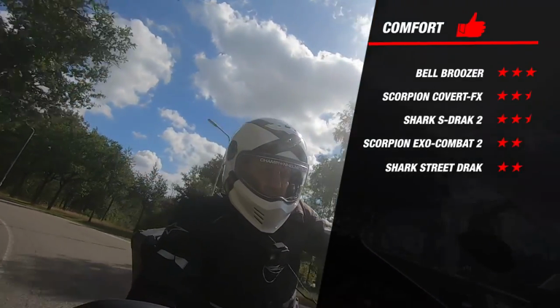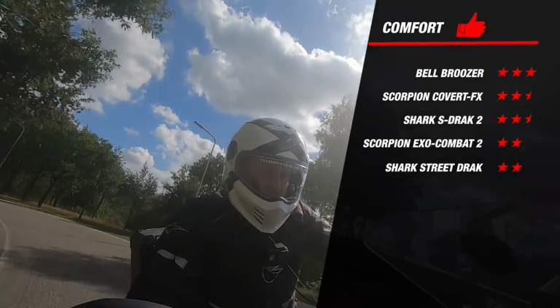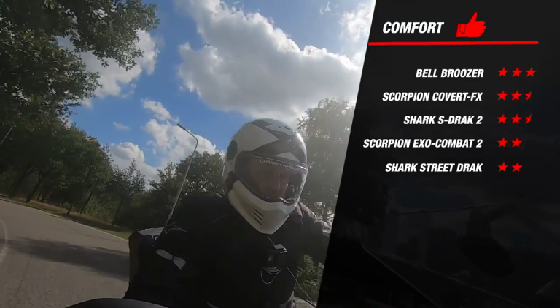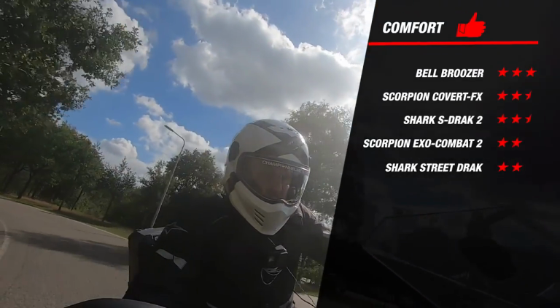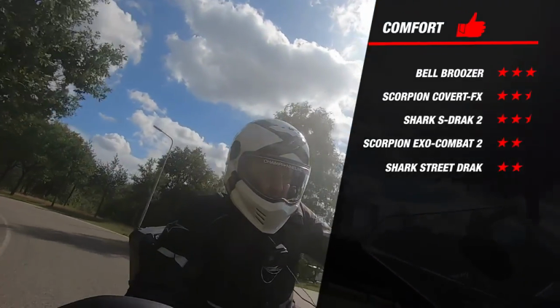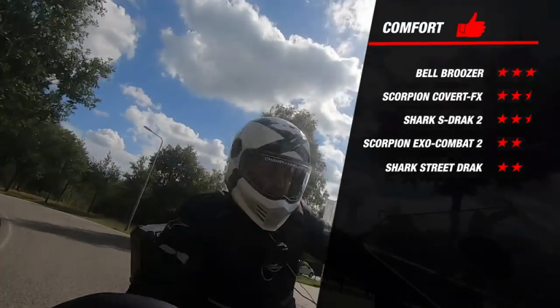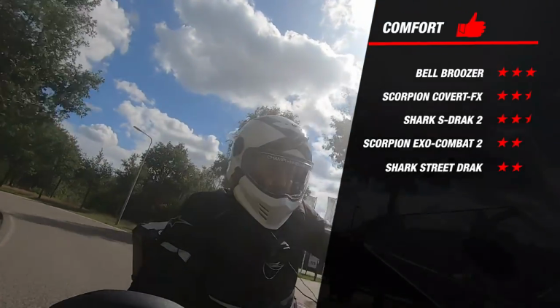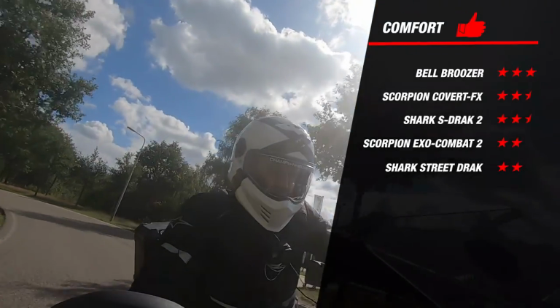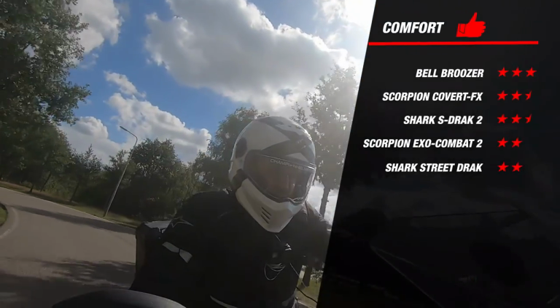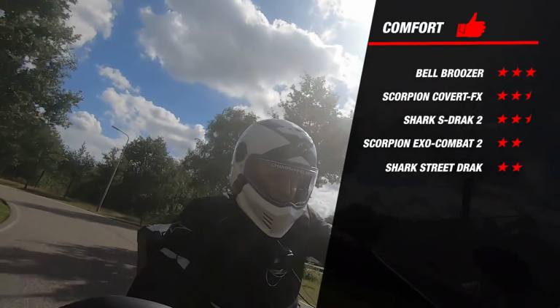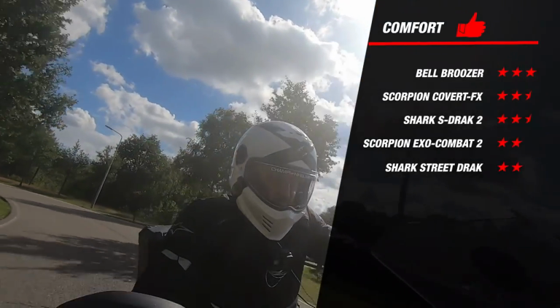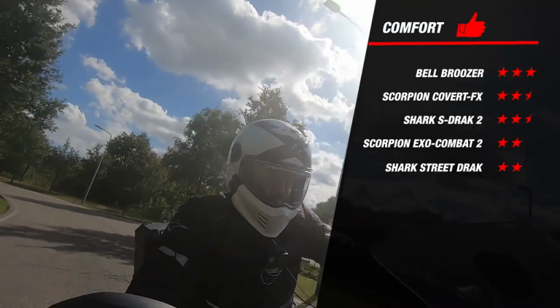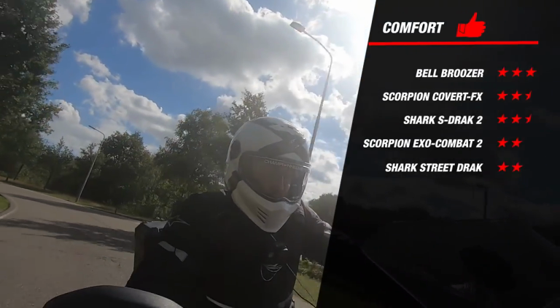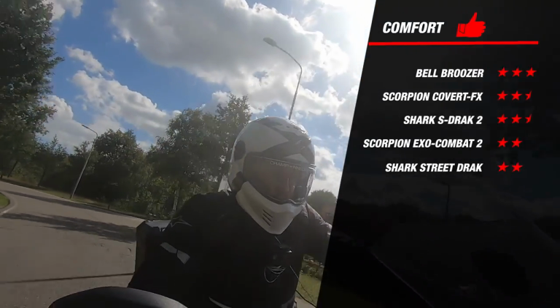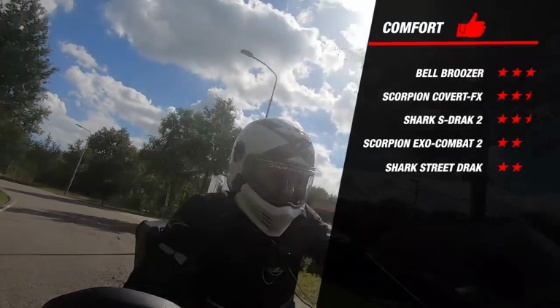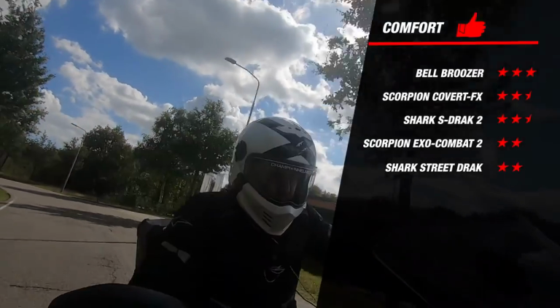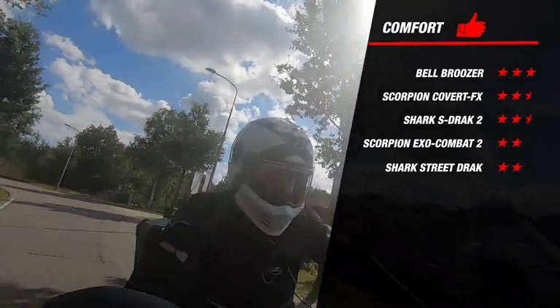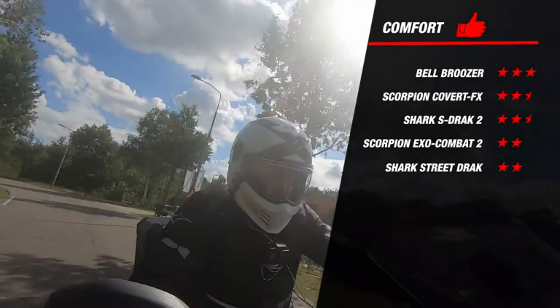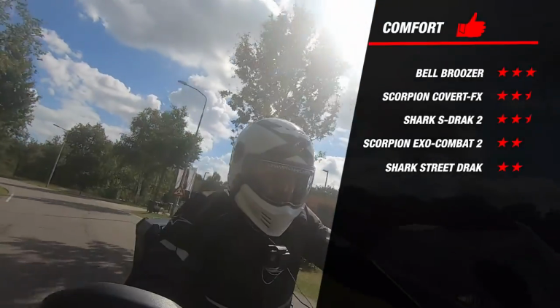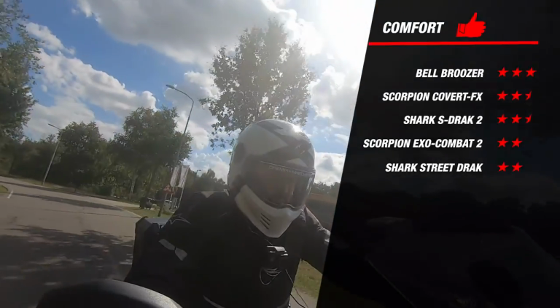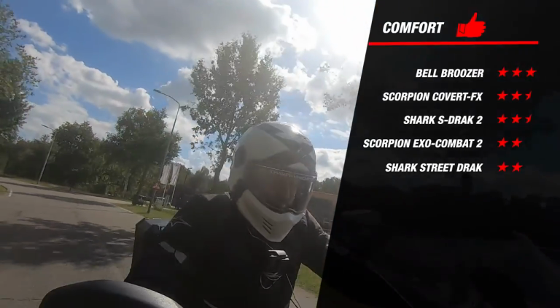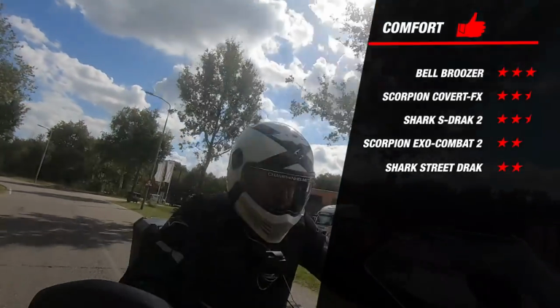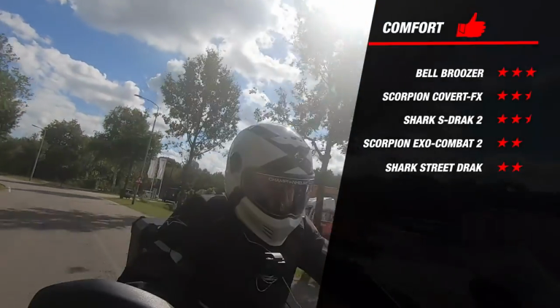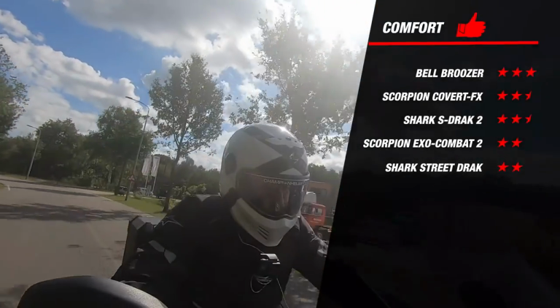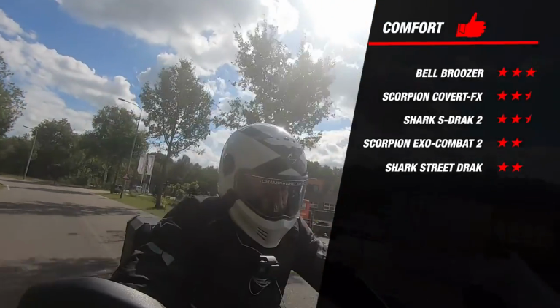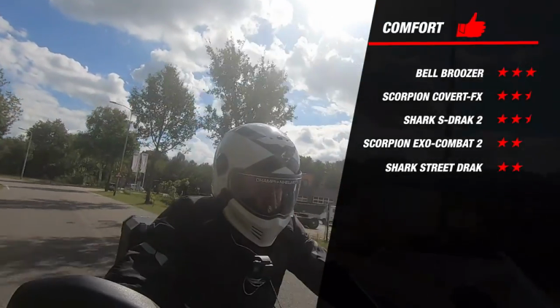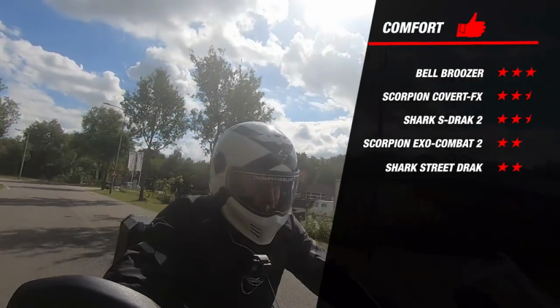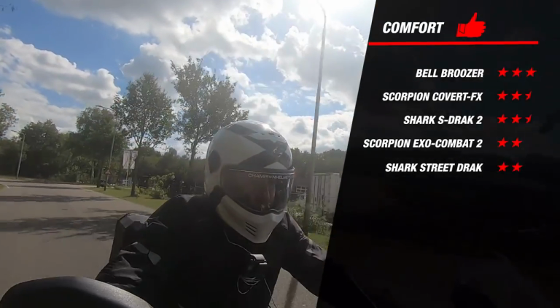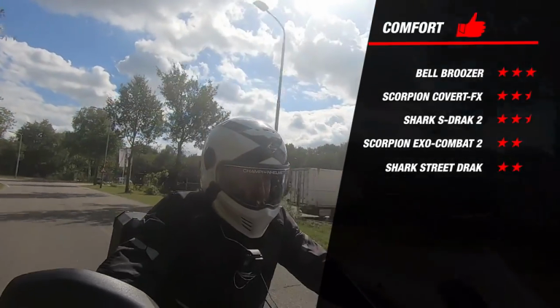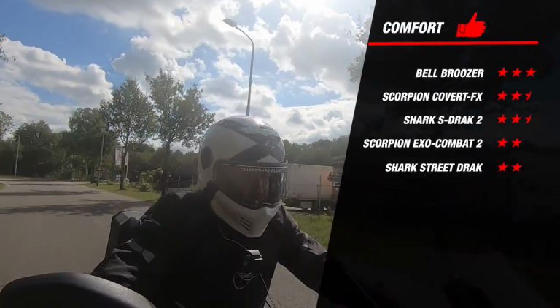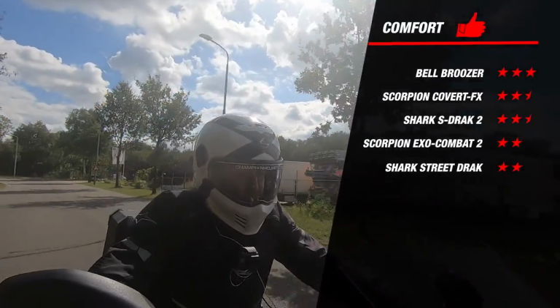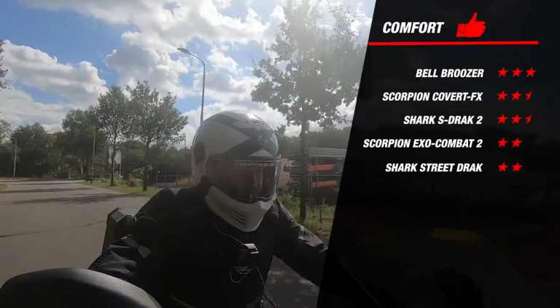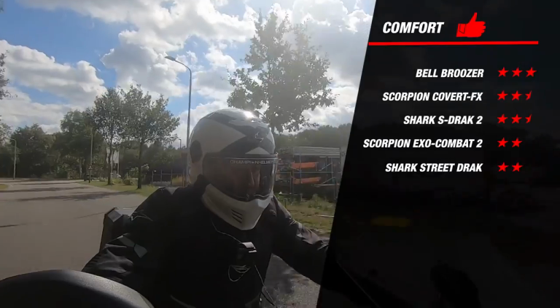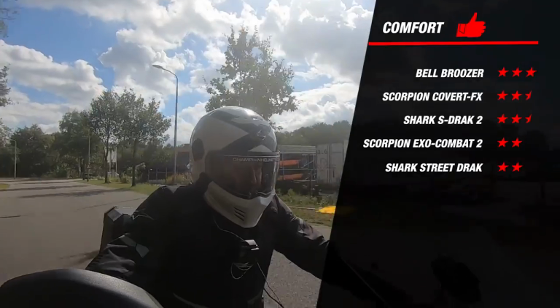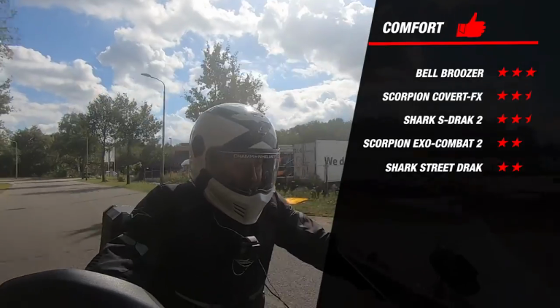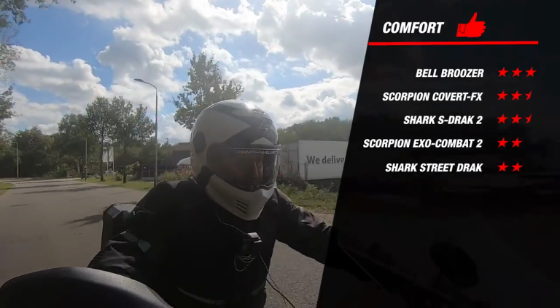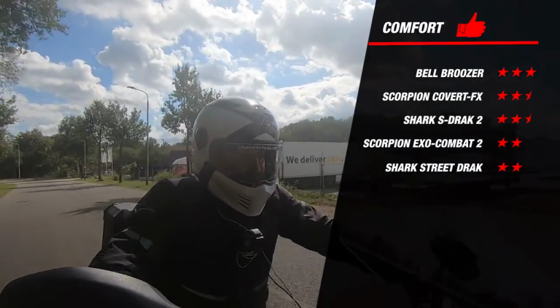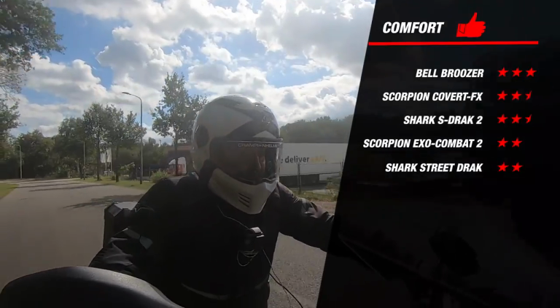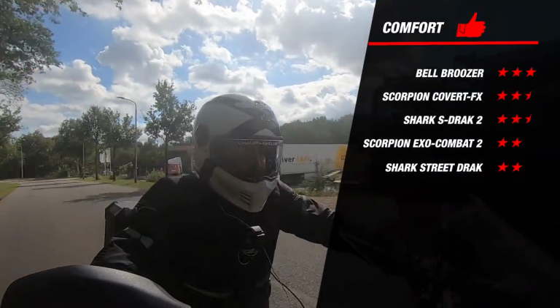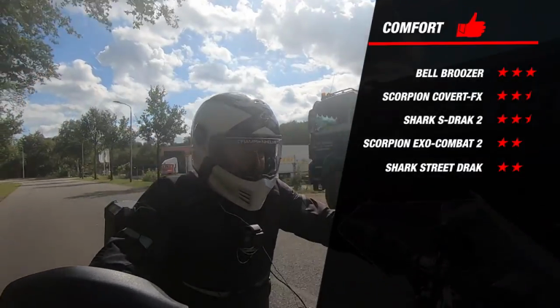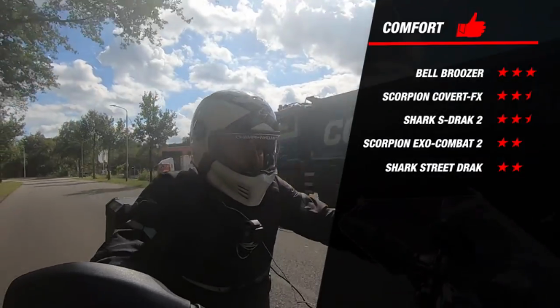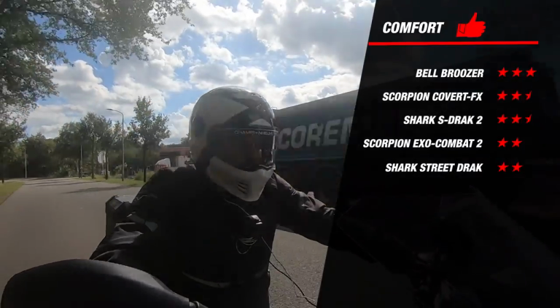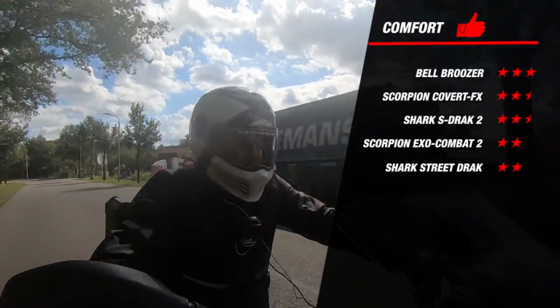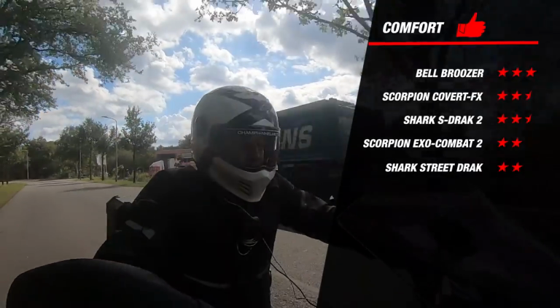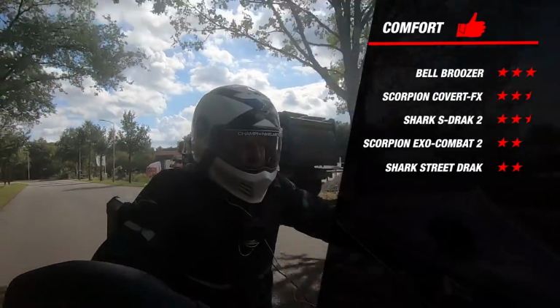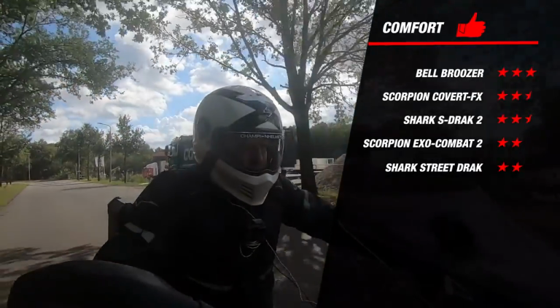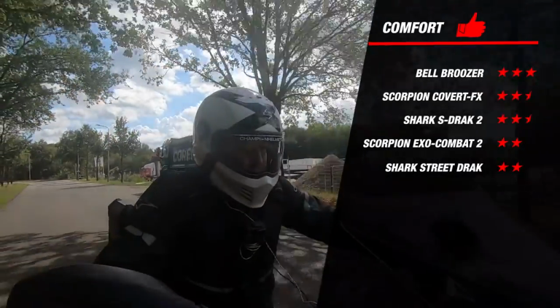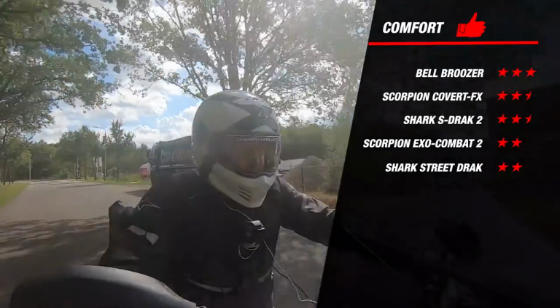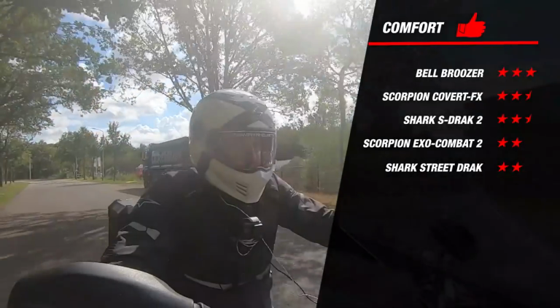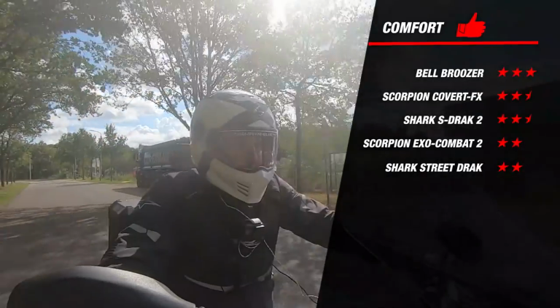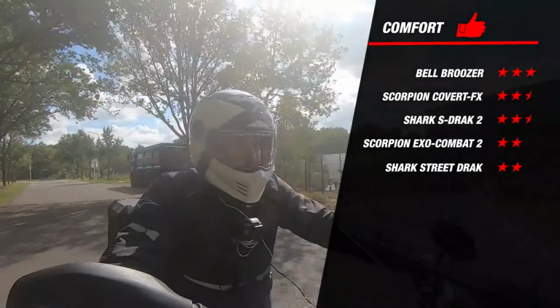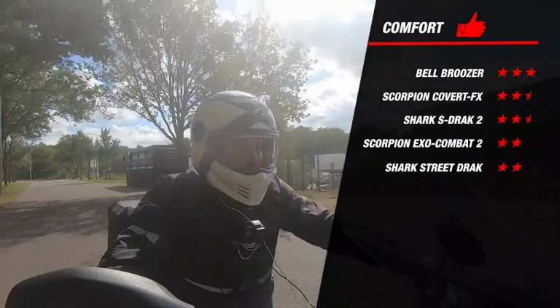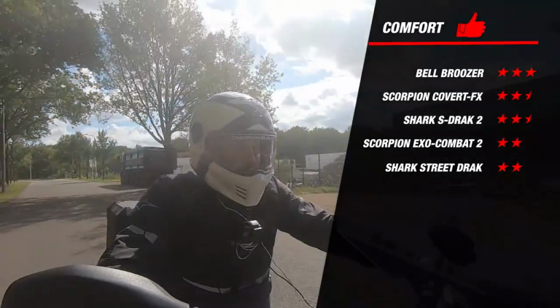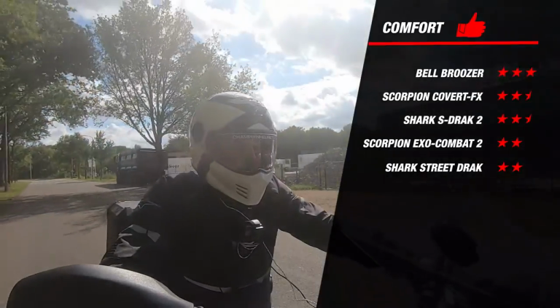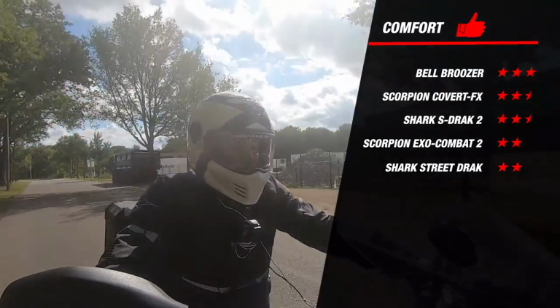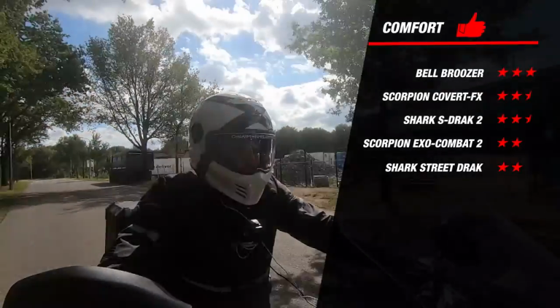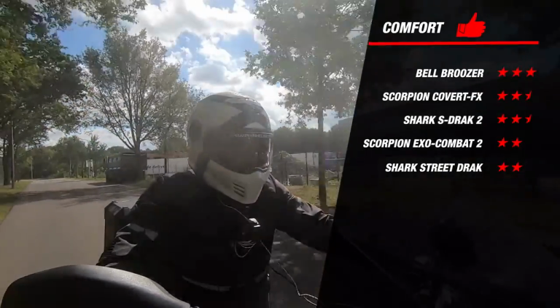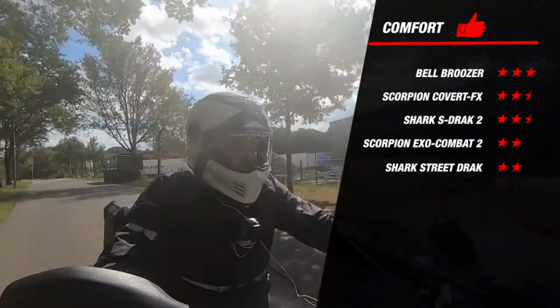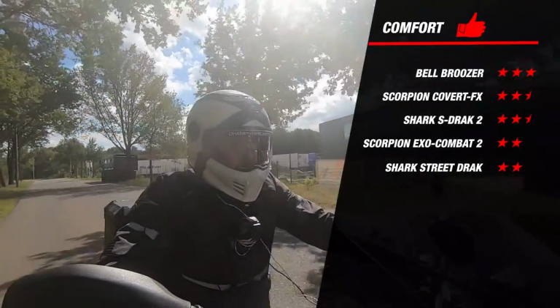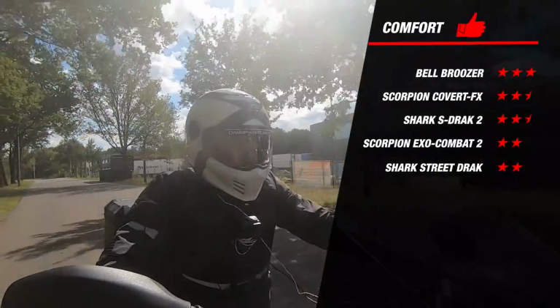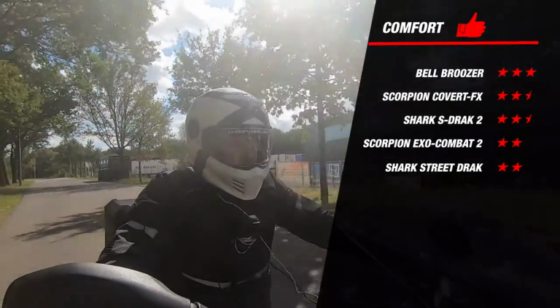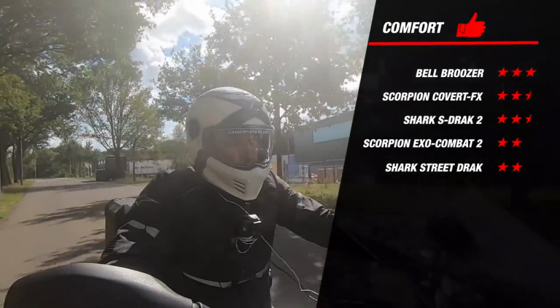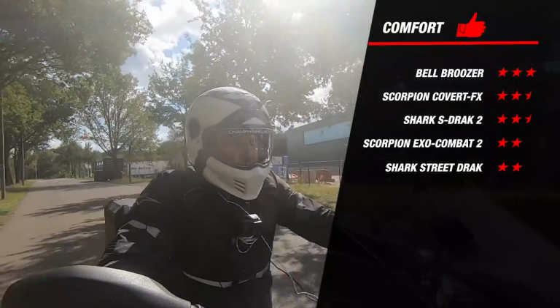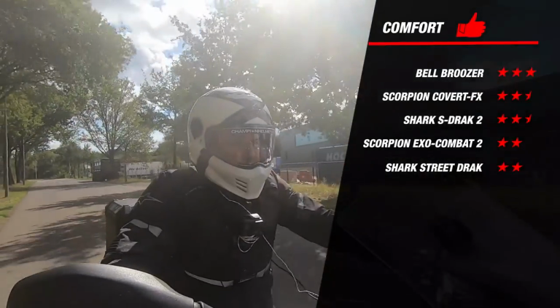Comparing with competitors, the Covert FX has the same score as the S-Drak 2. Only the Bruiser did better, earning 3 stars for comfort.